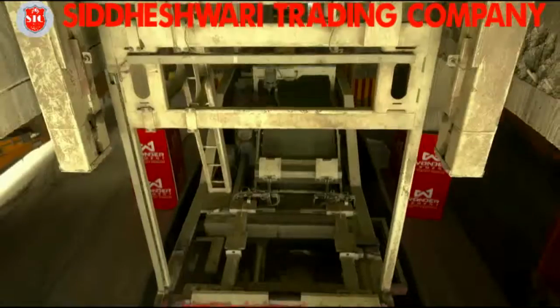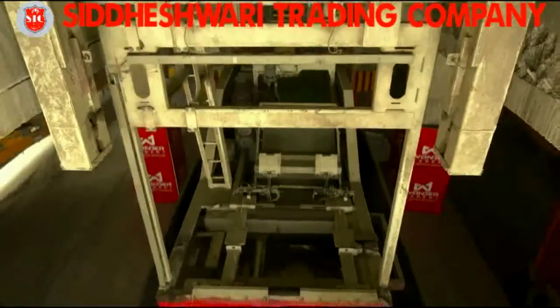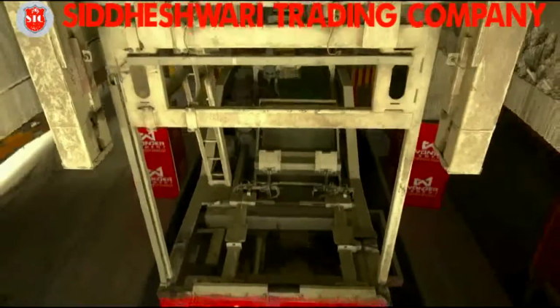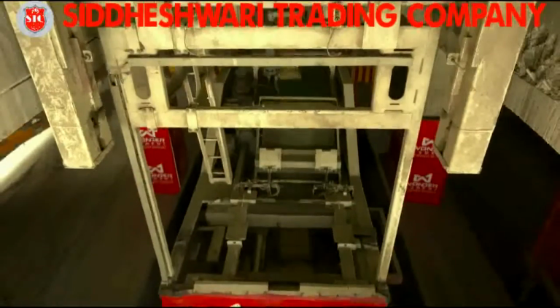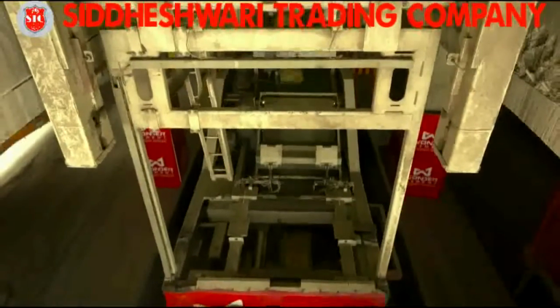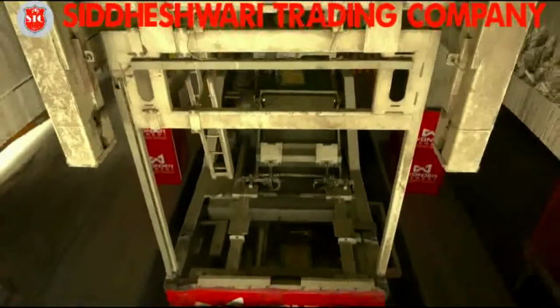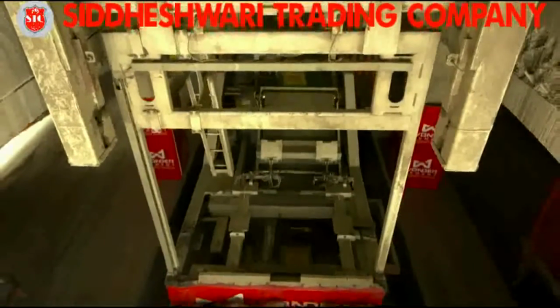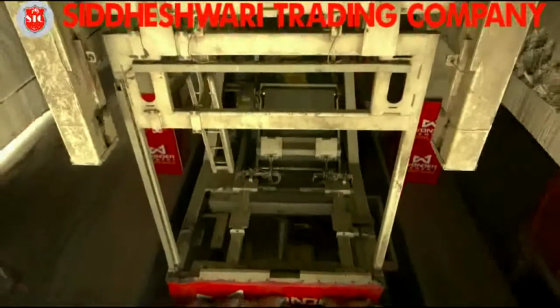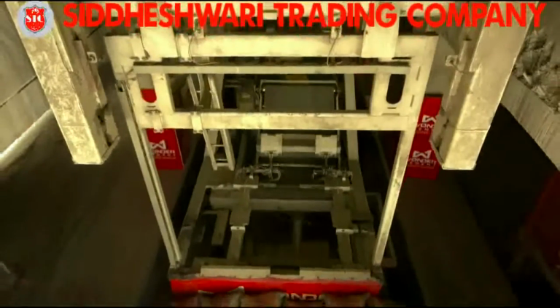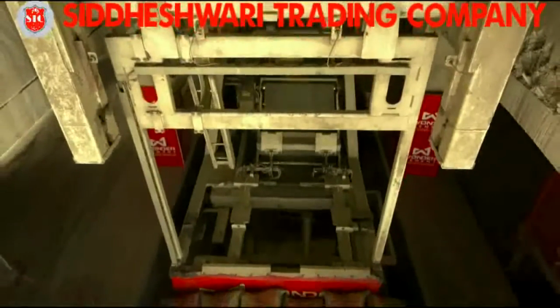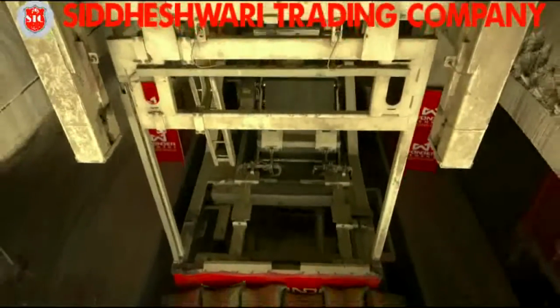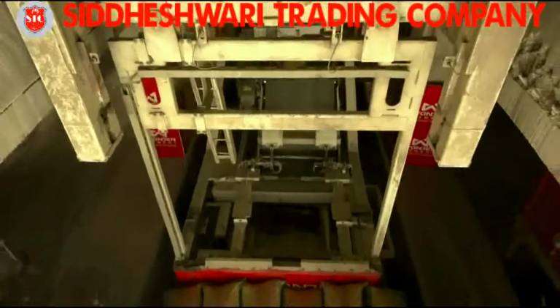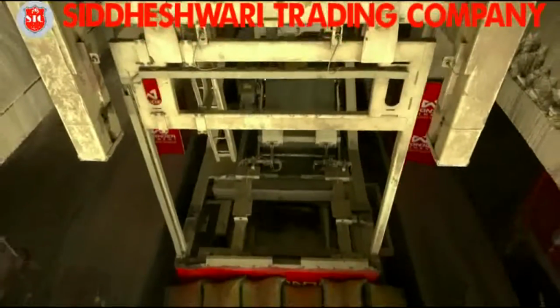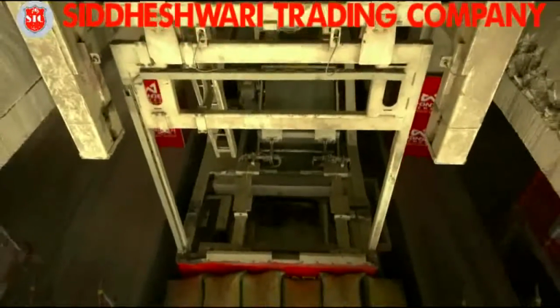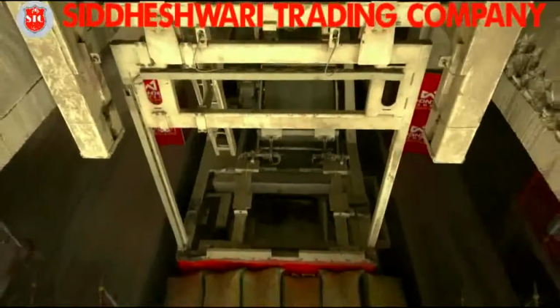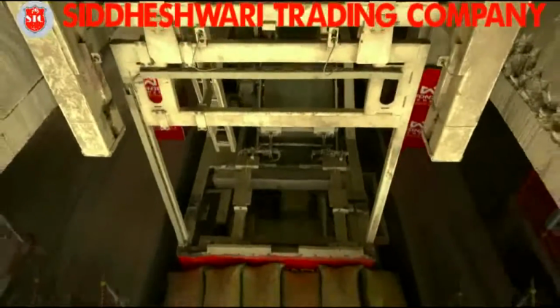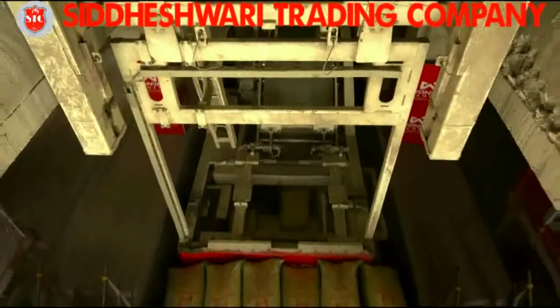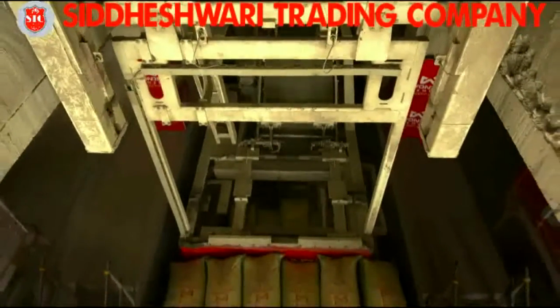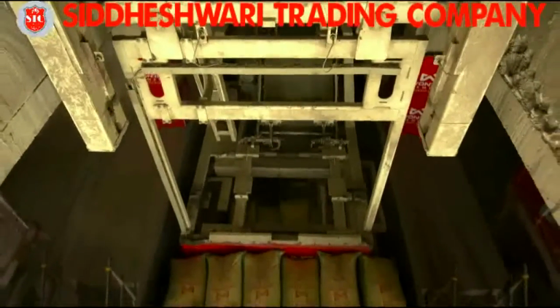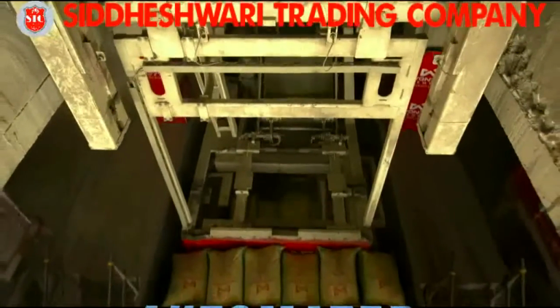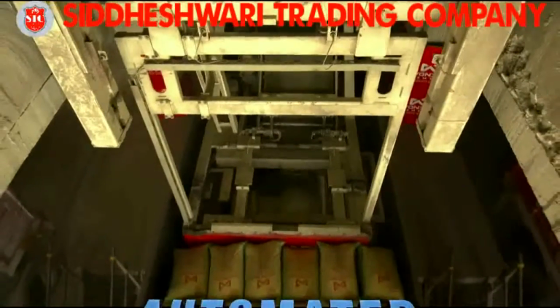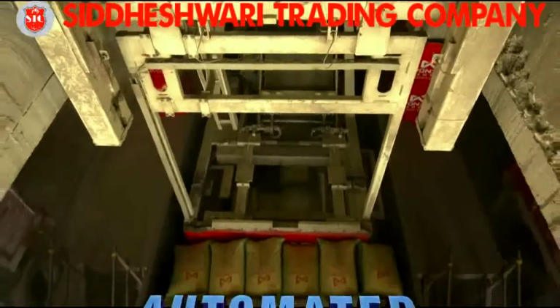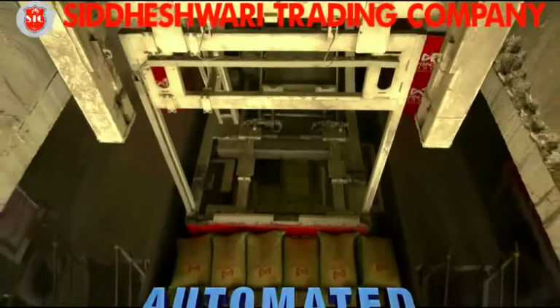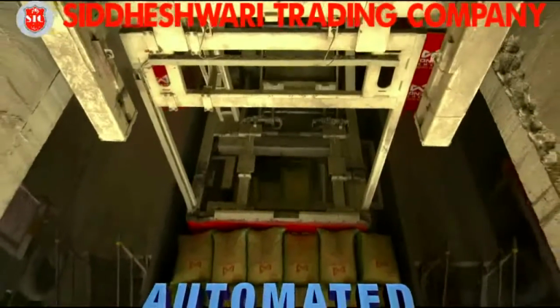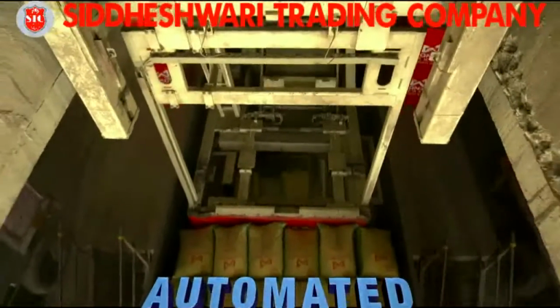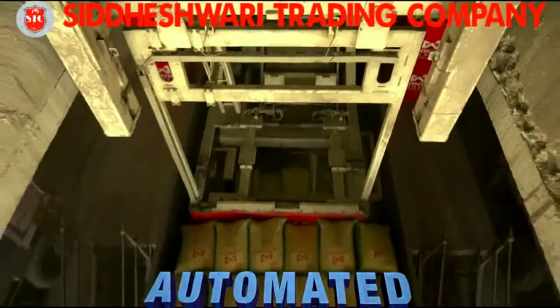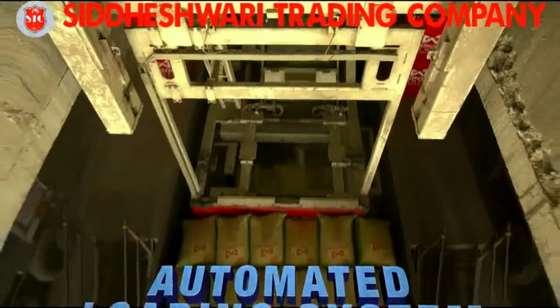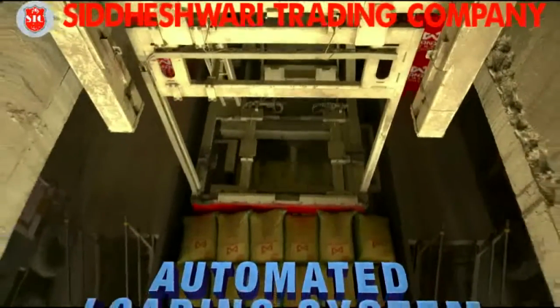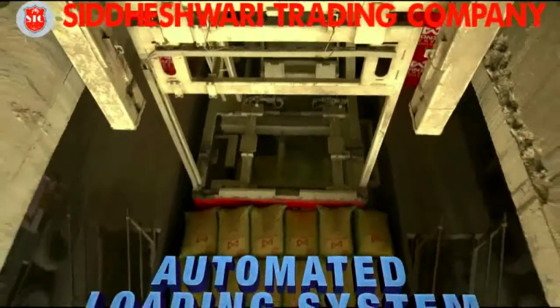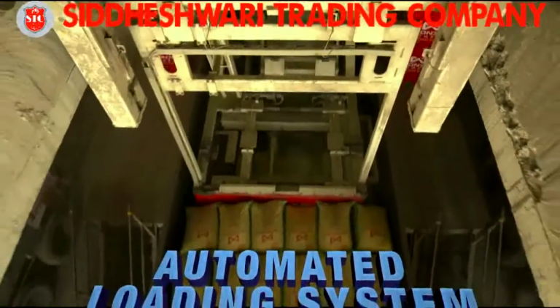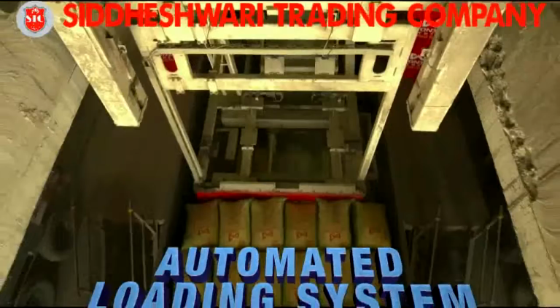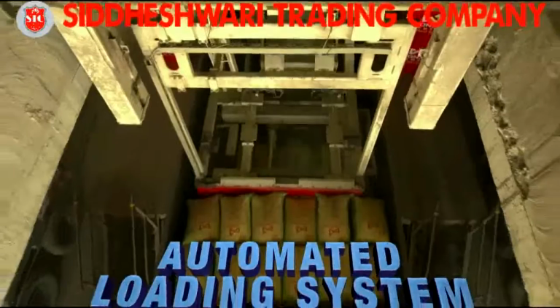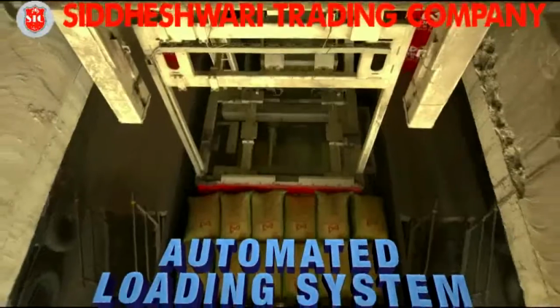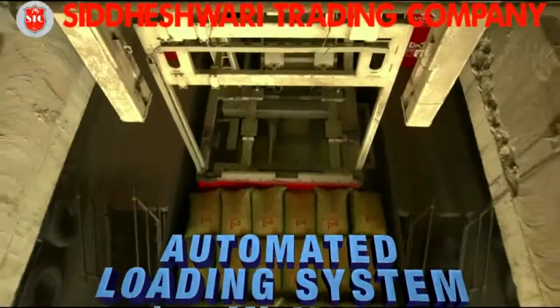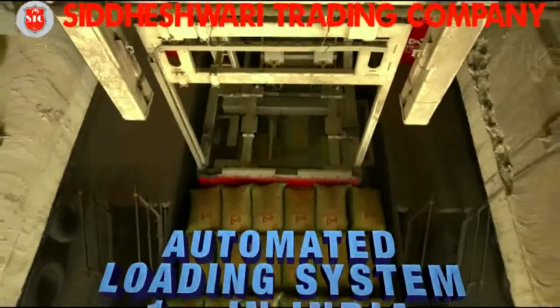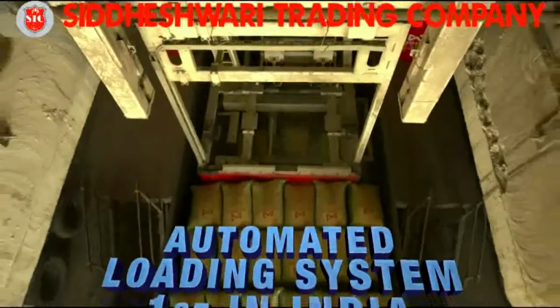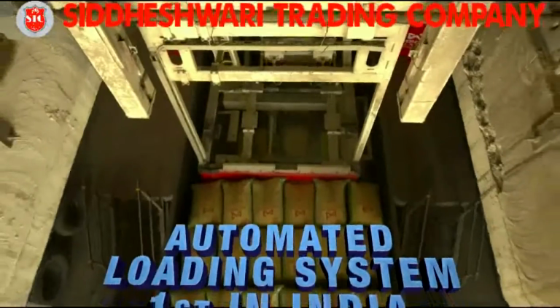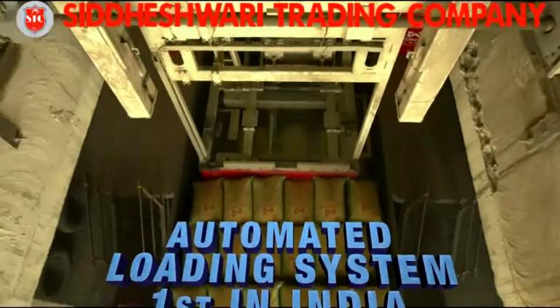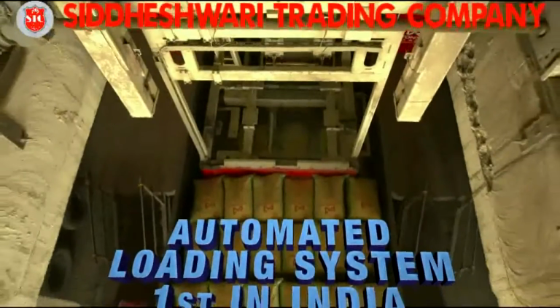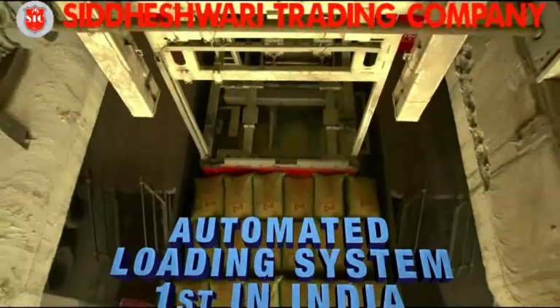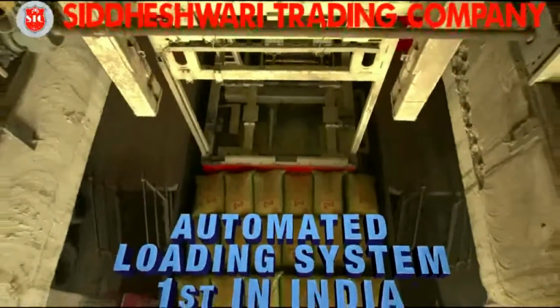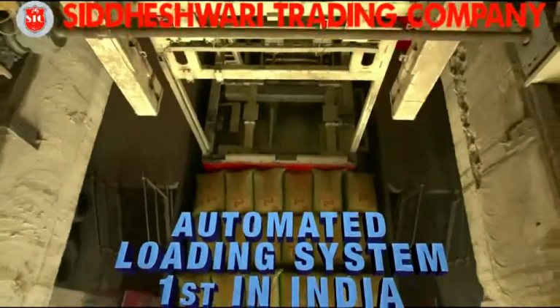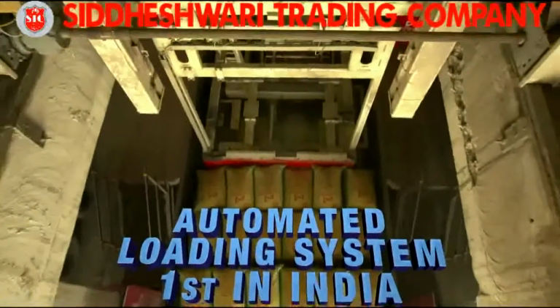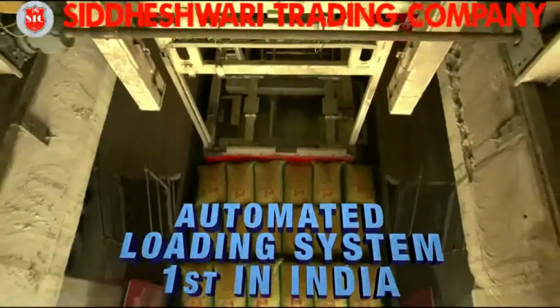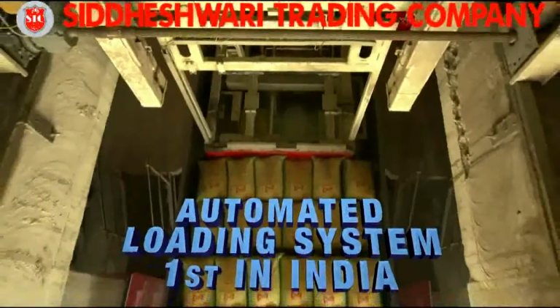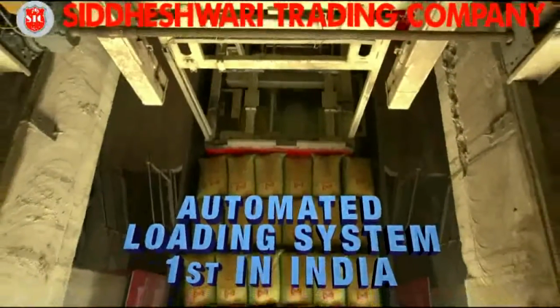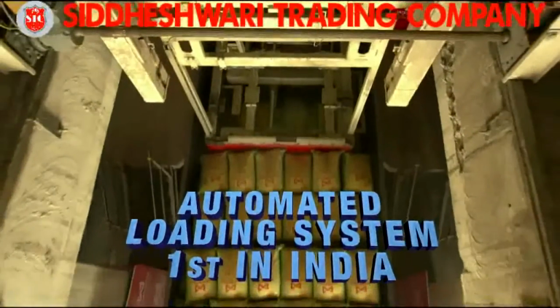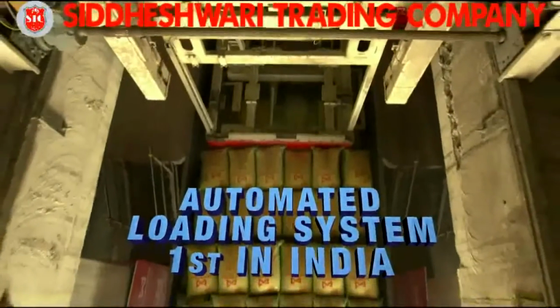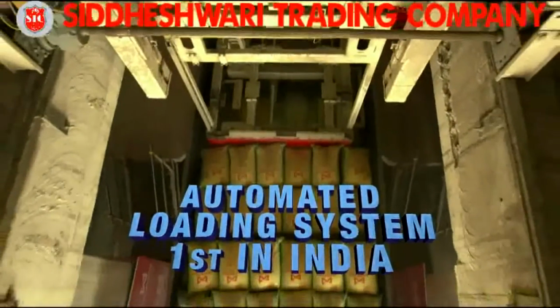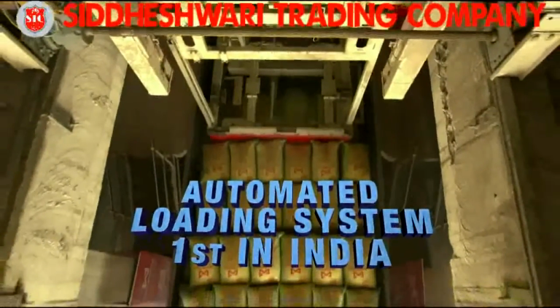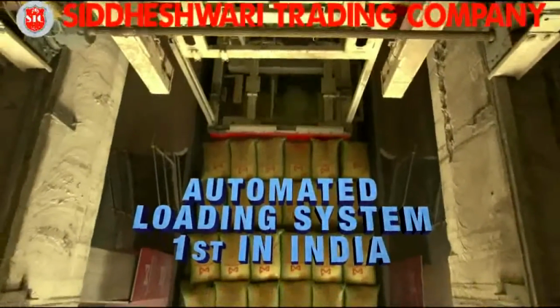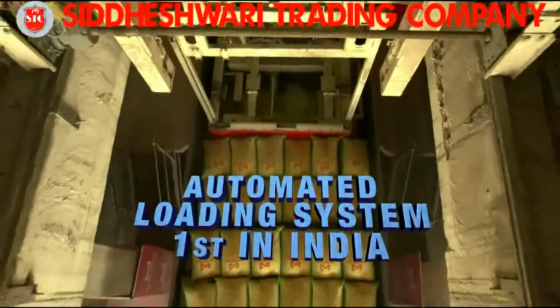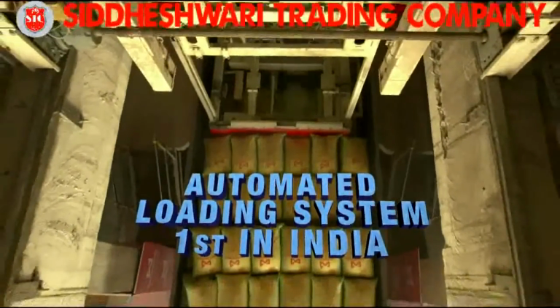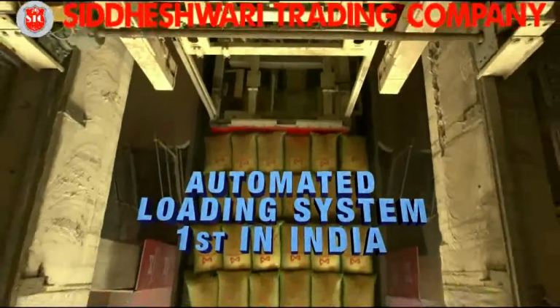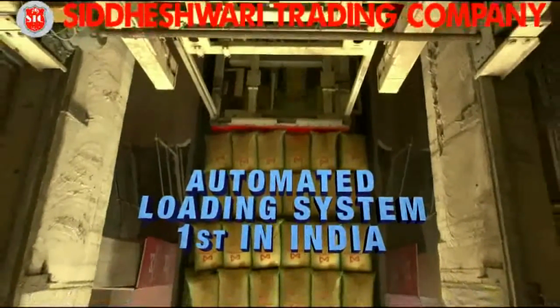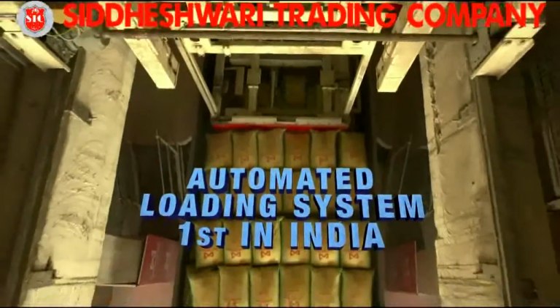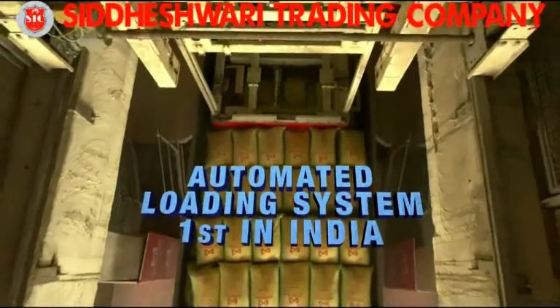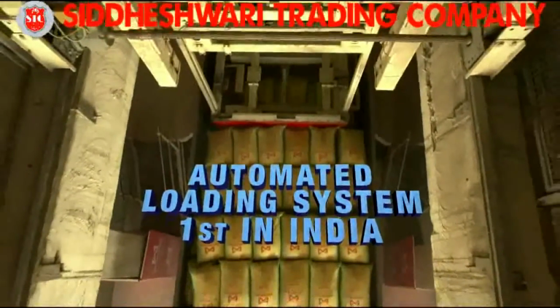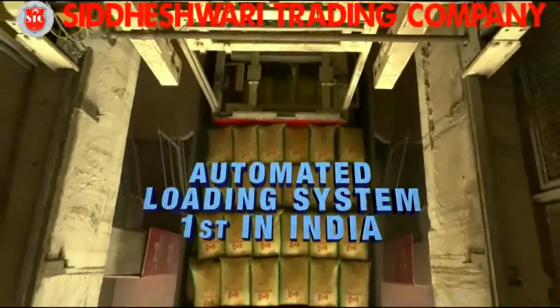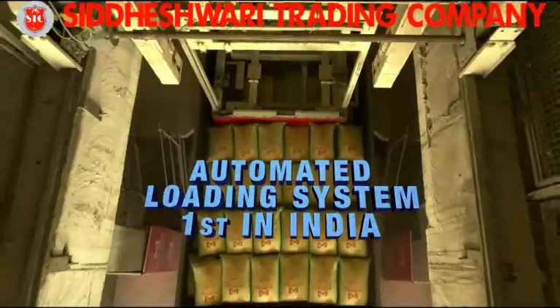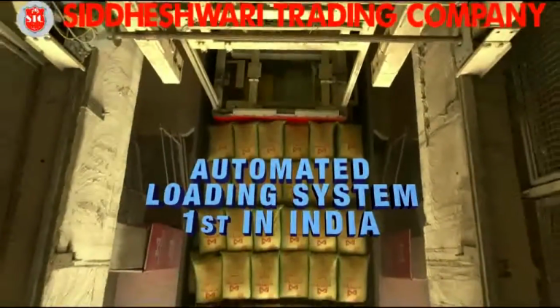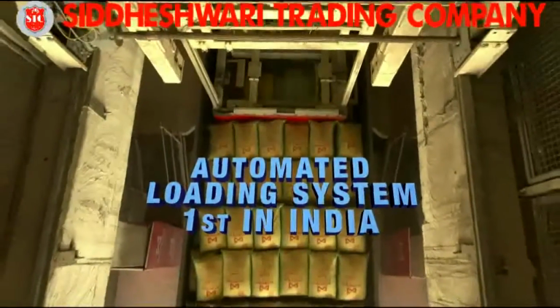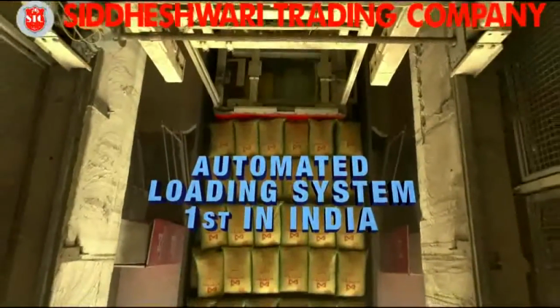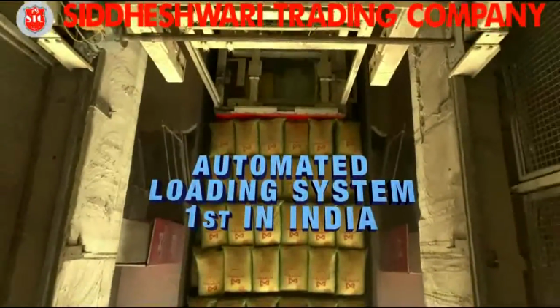The unique fully automatic truck loader, along with the automatic bag placer, is a first in the country.